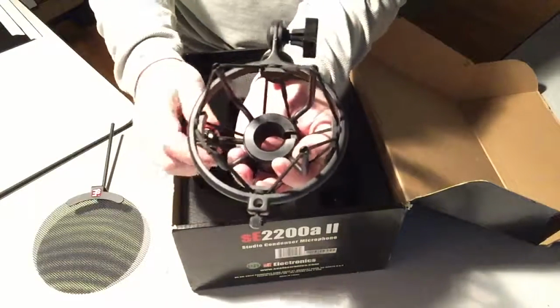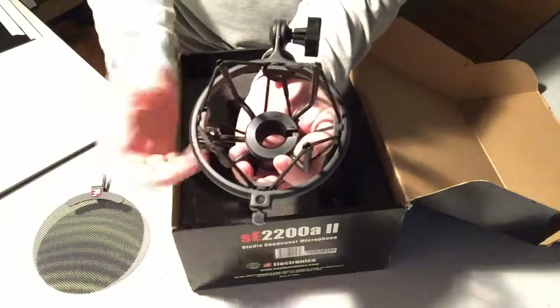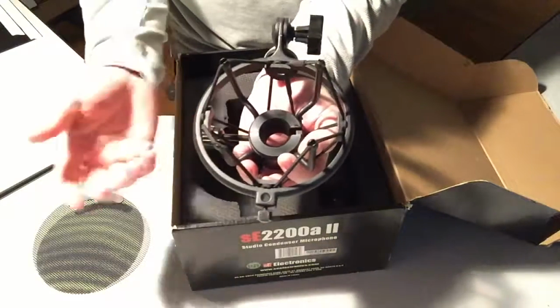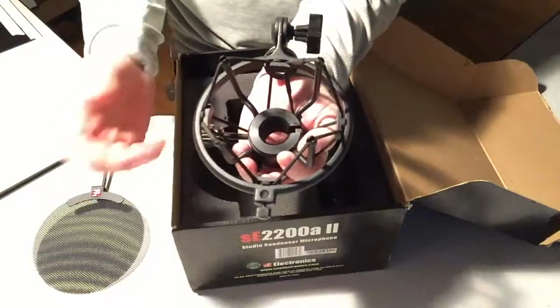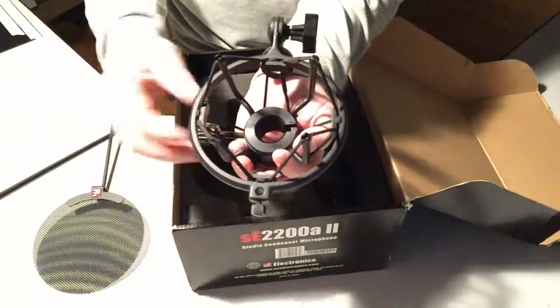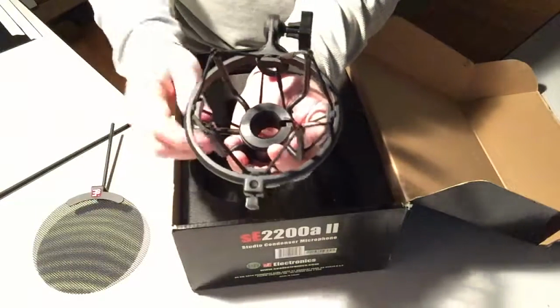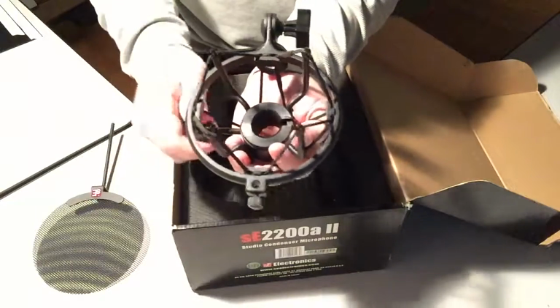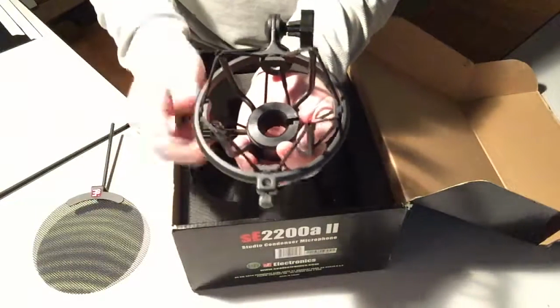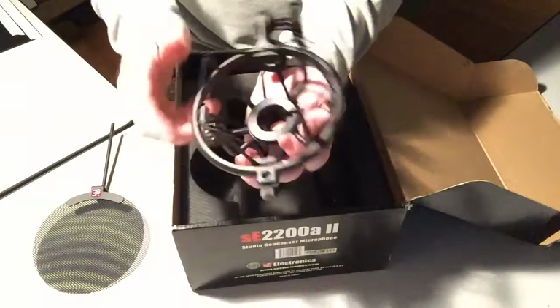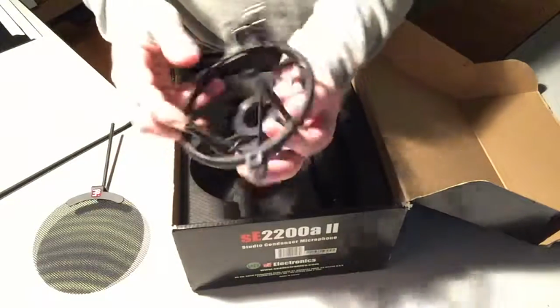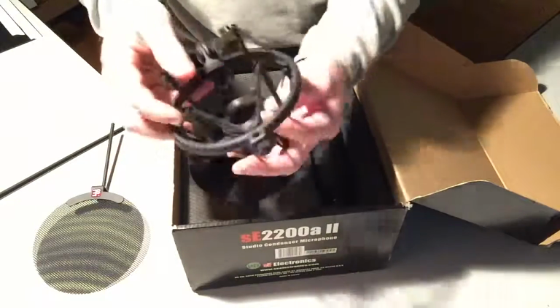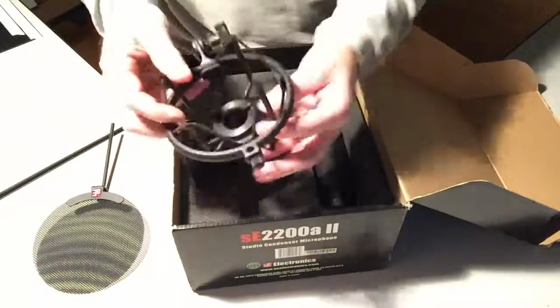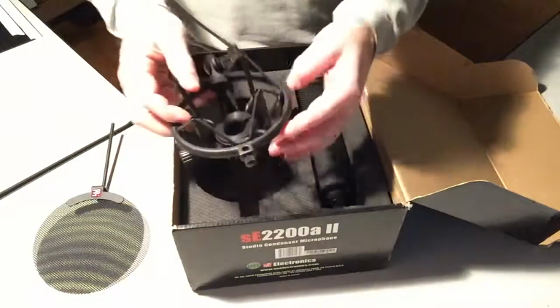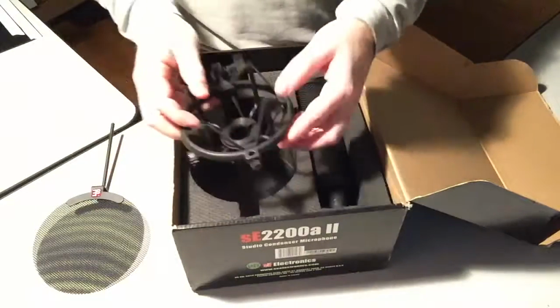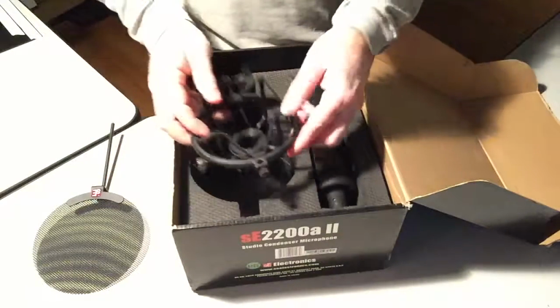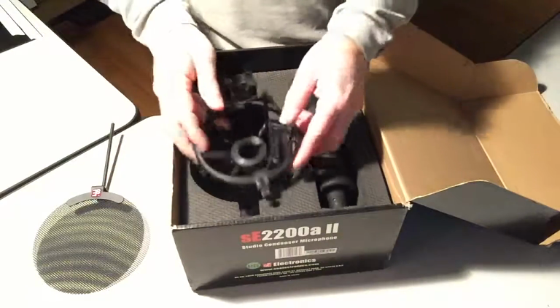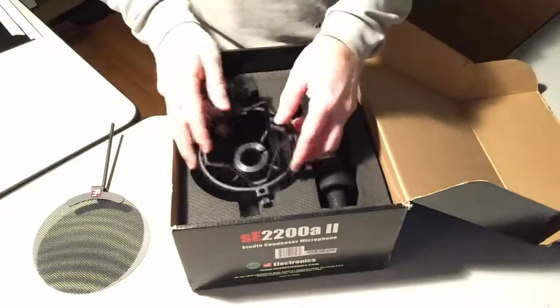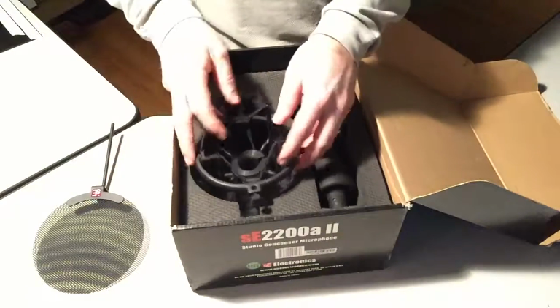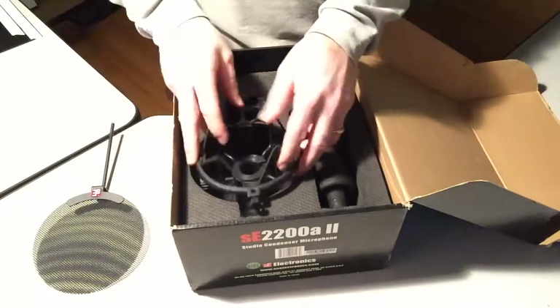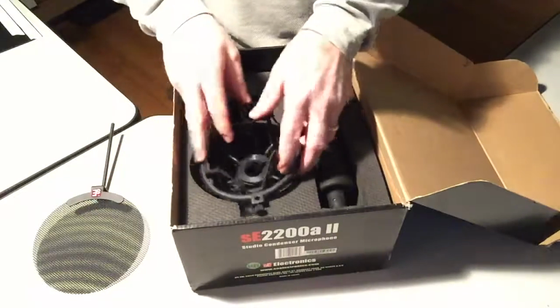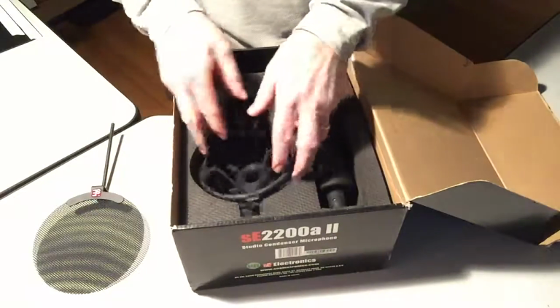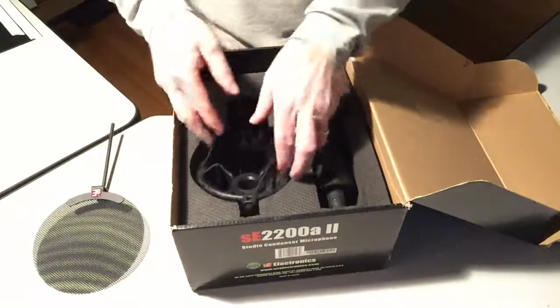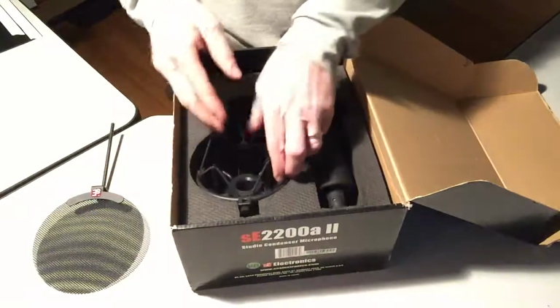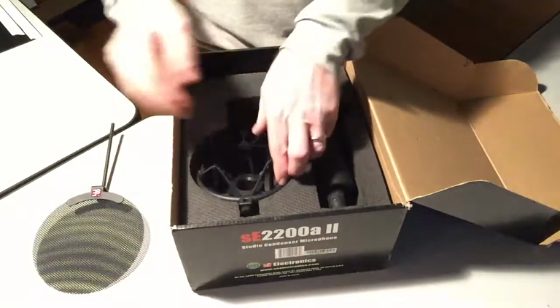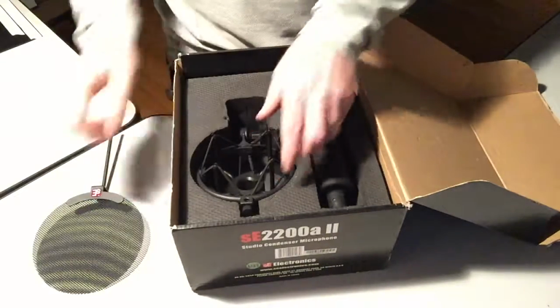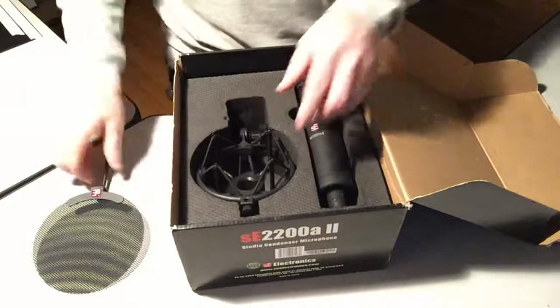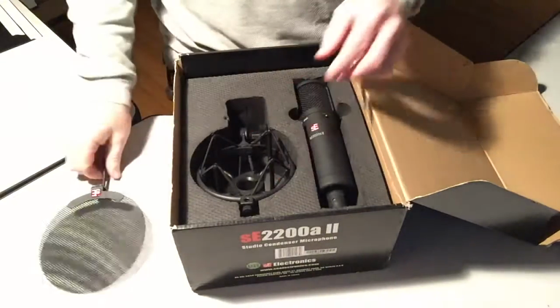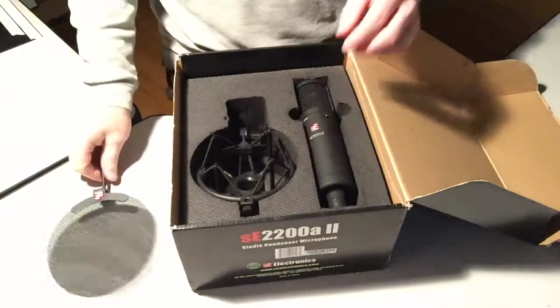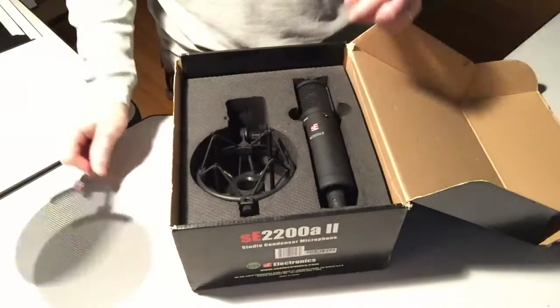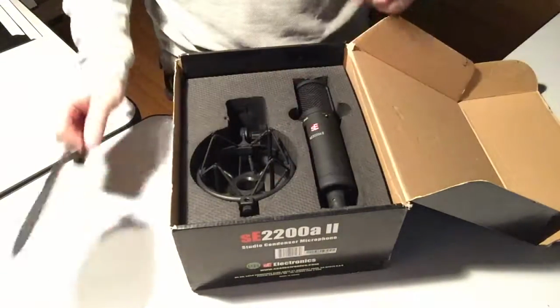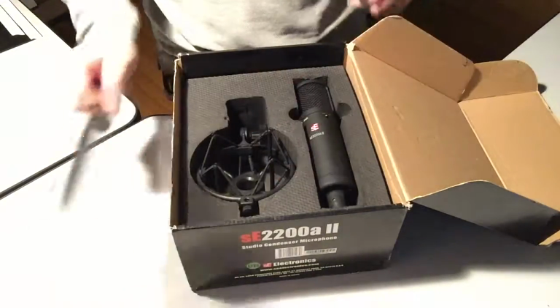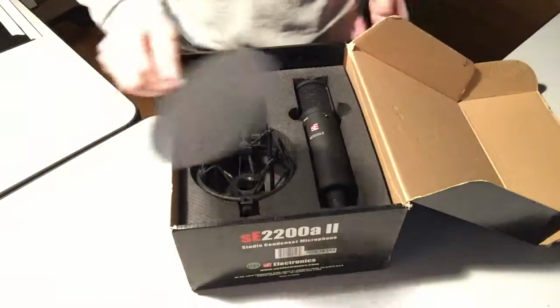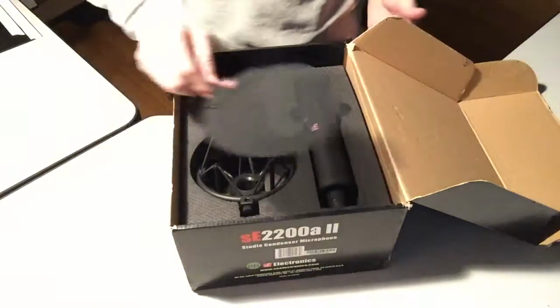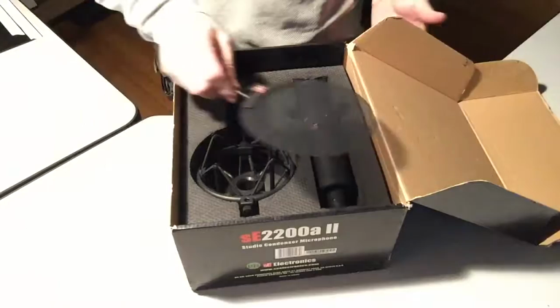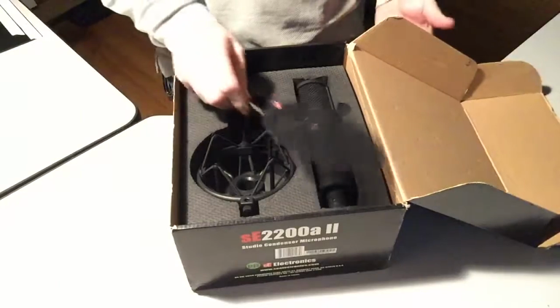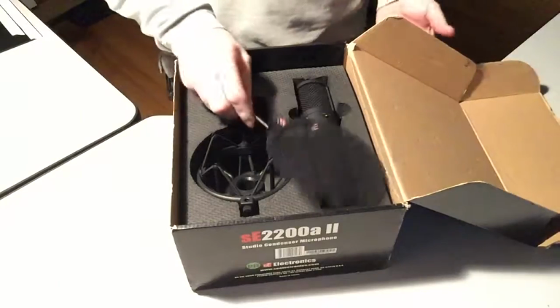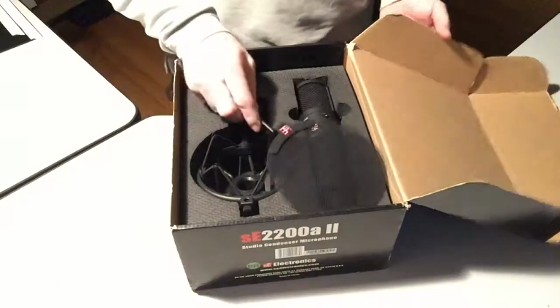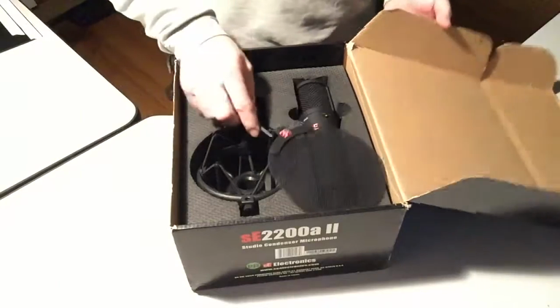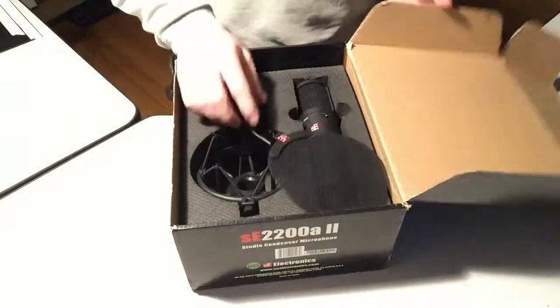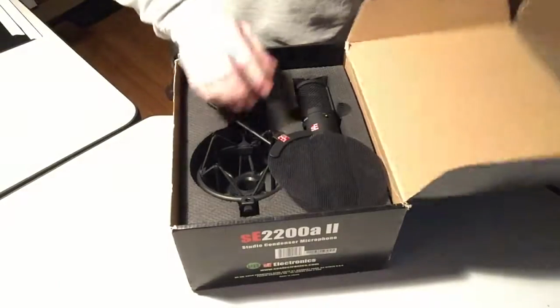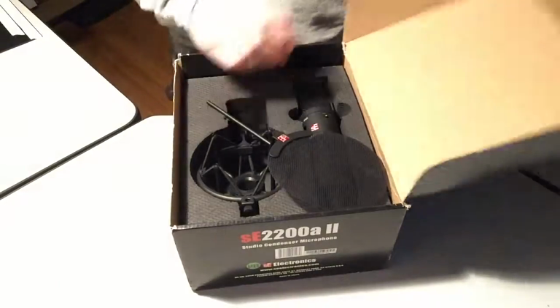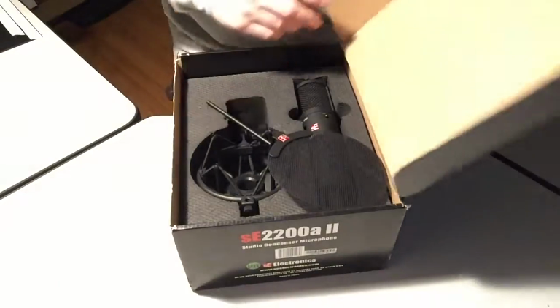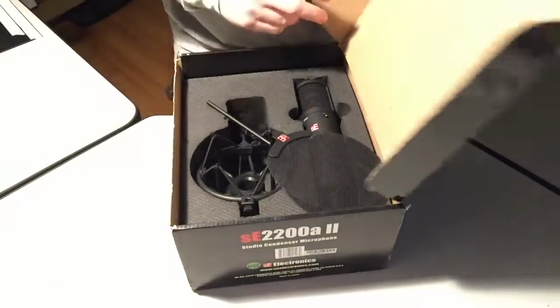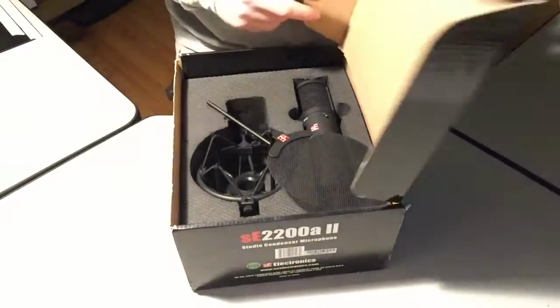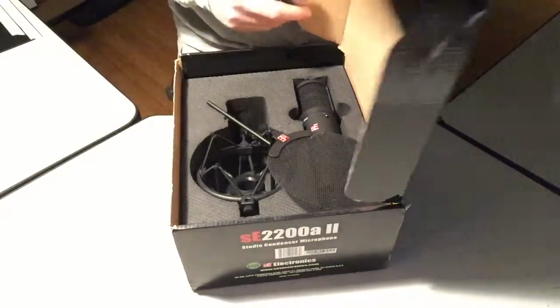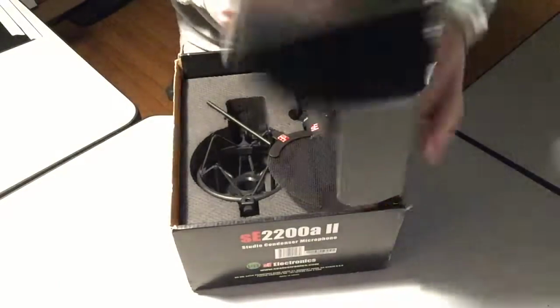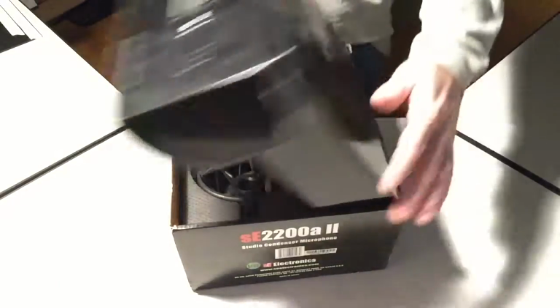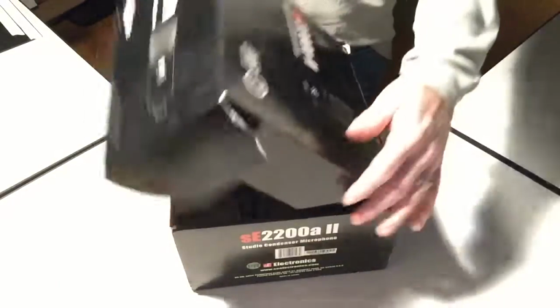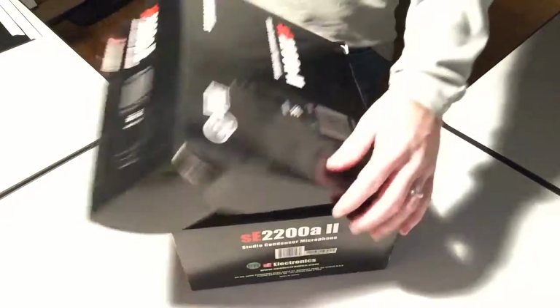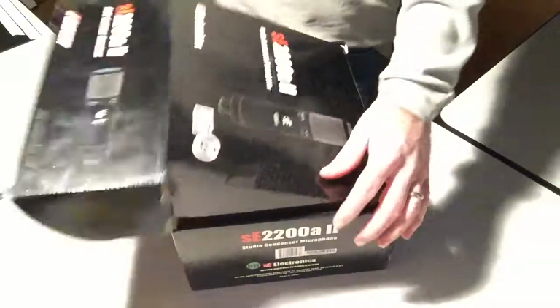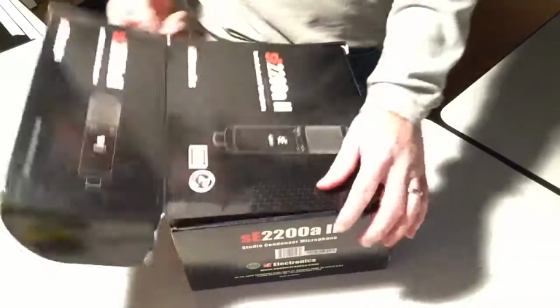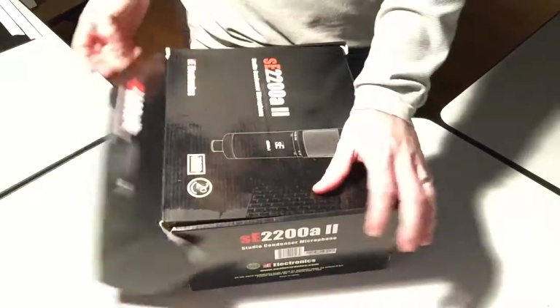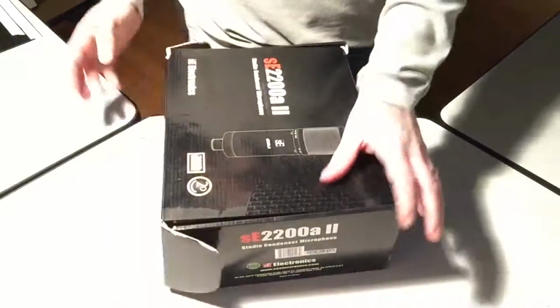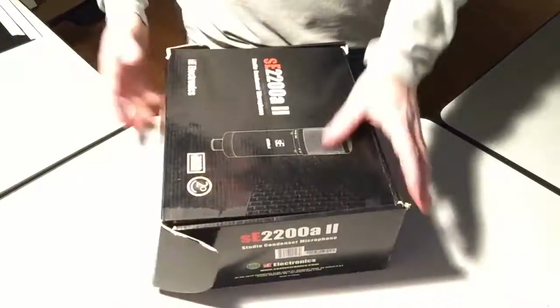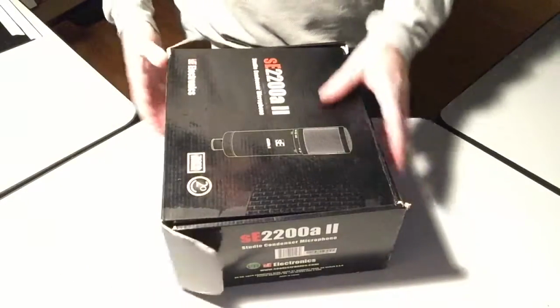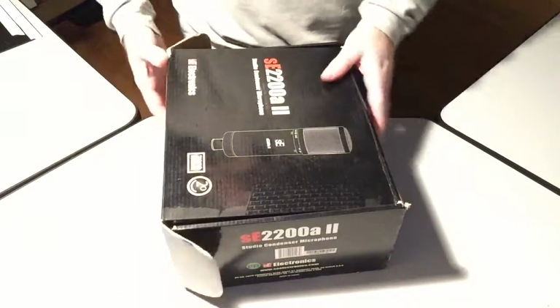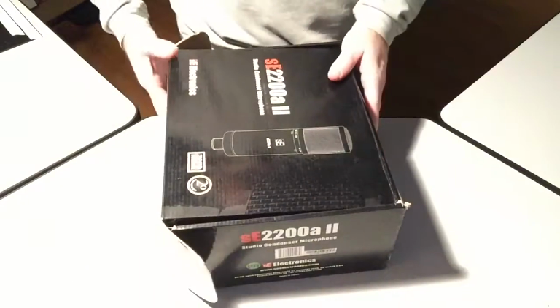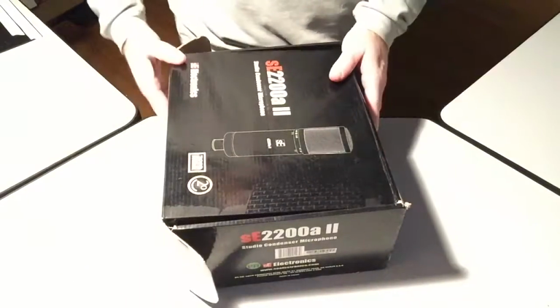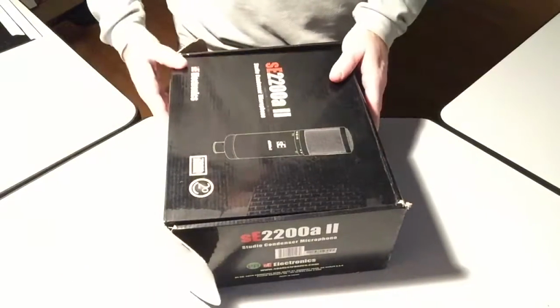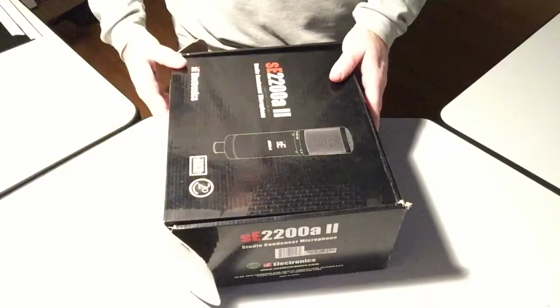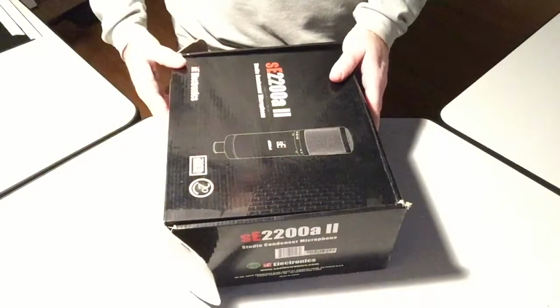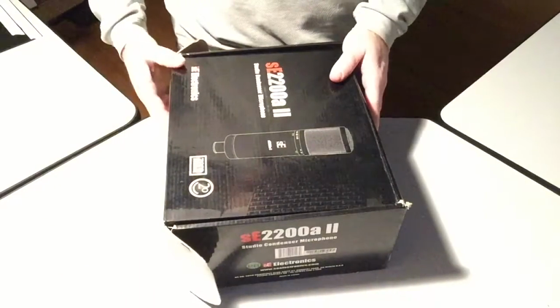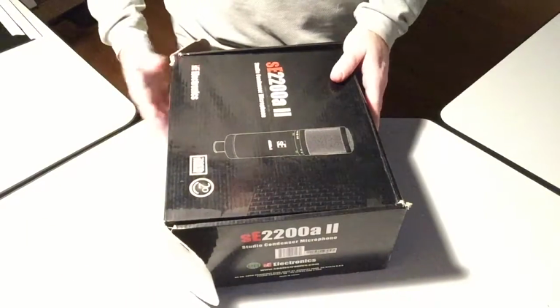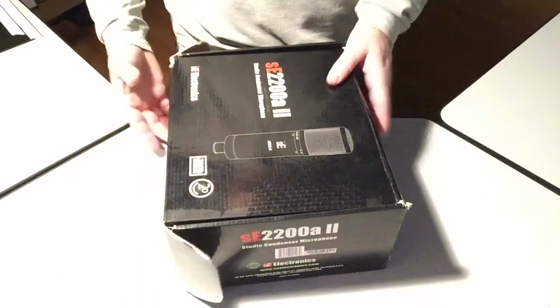All that gets placed back in the box, pop filter on top, and that's how you store it.